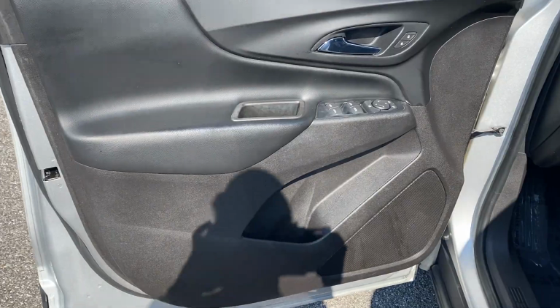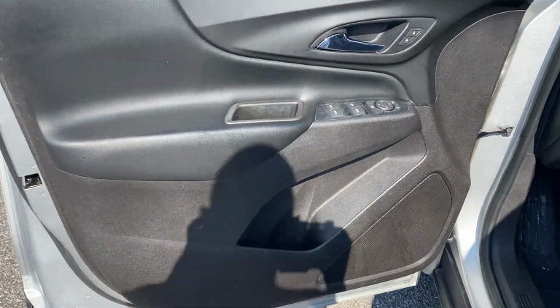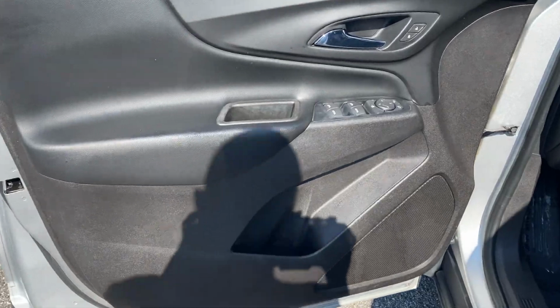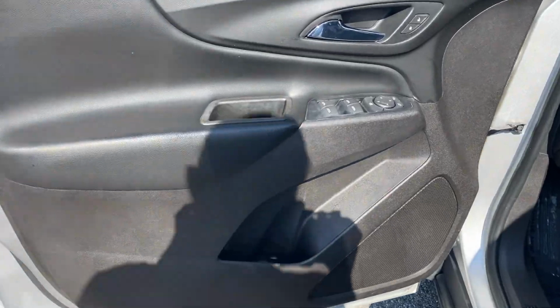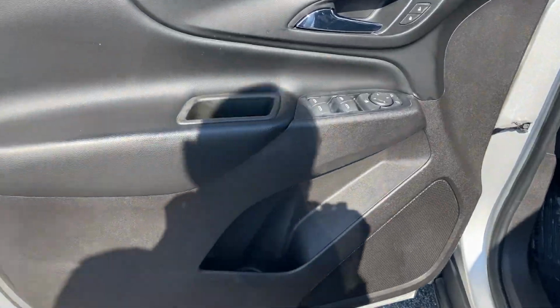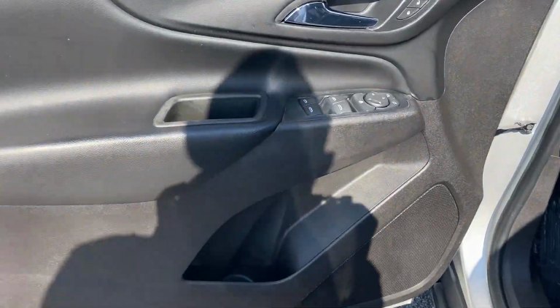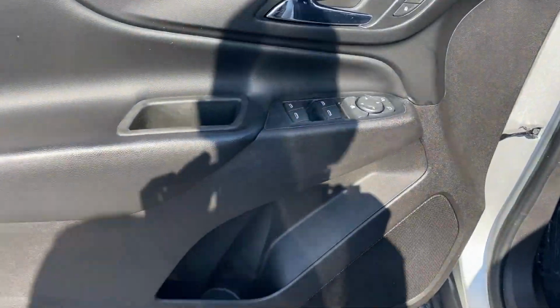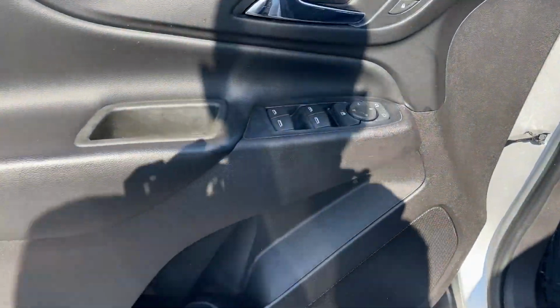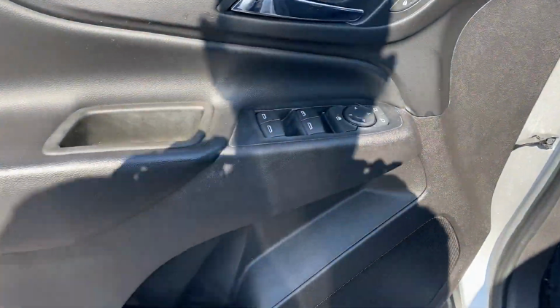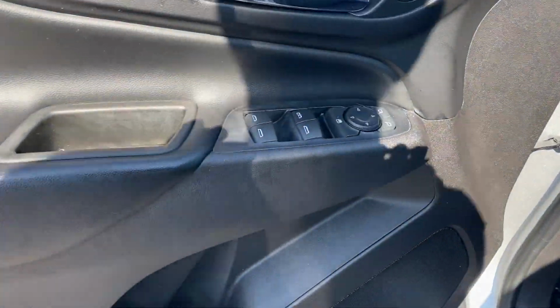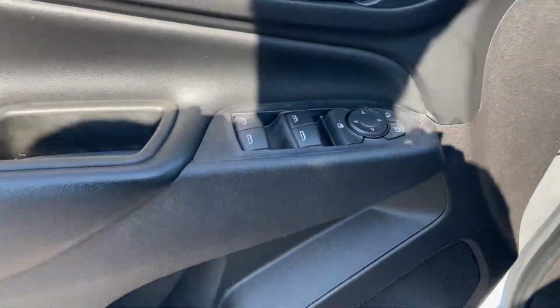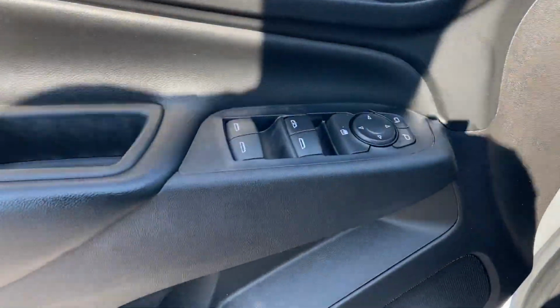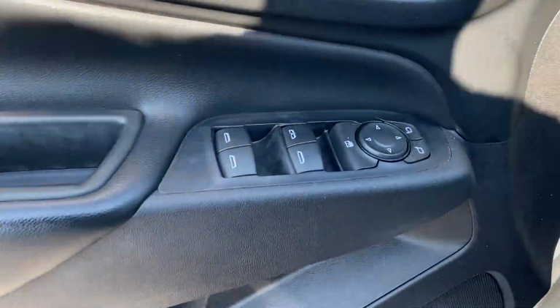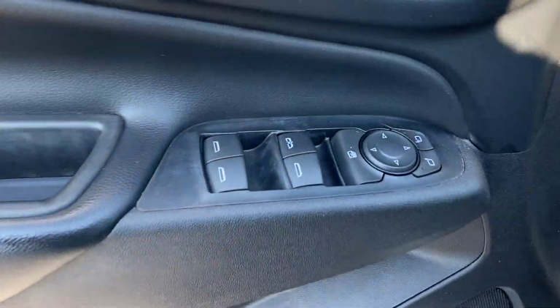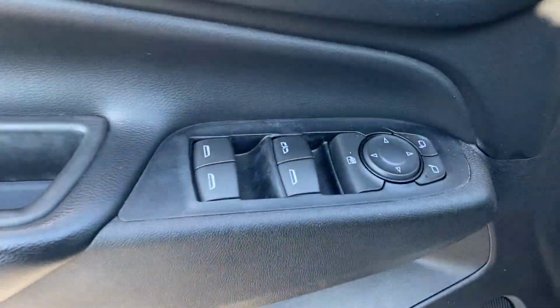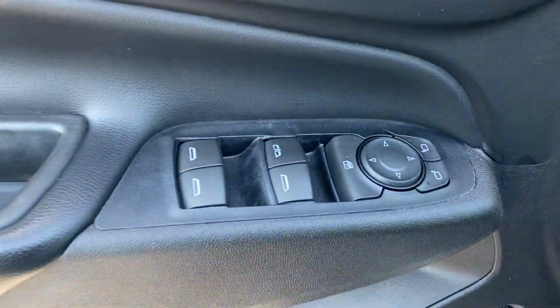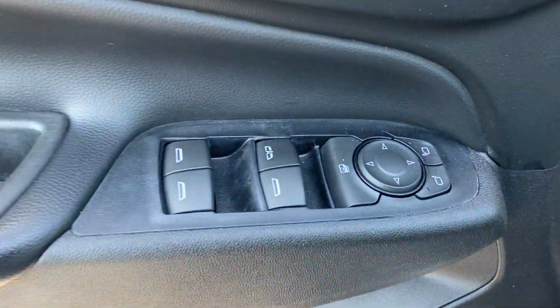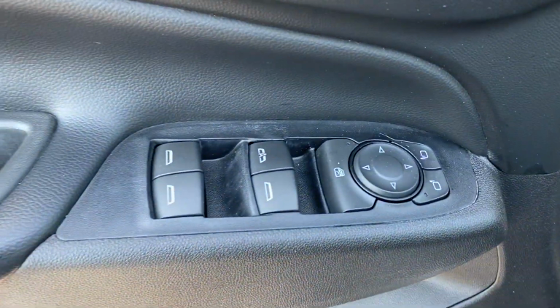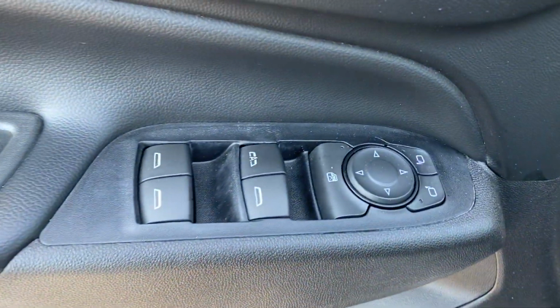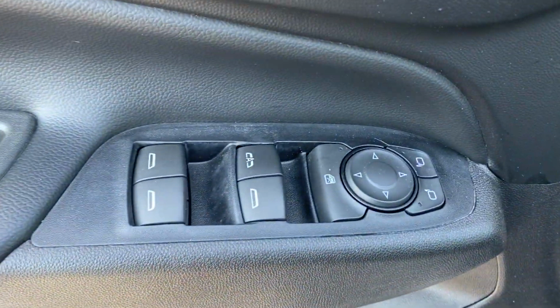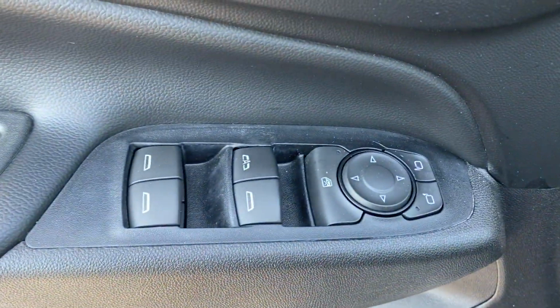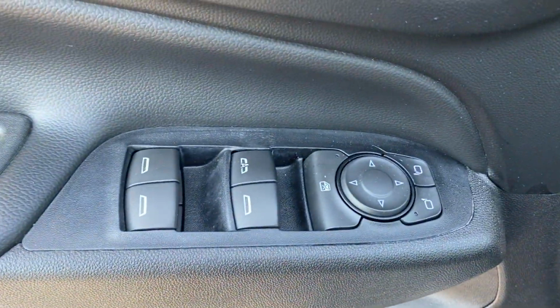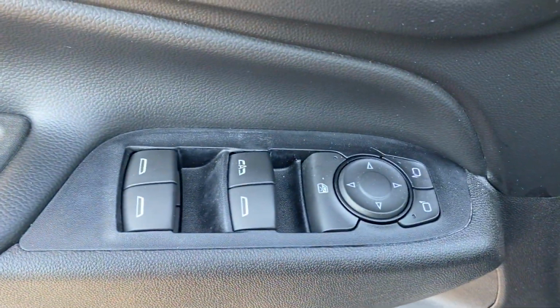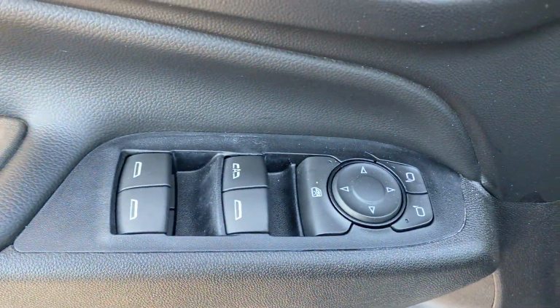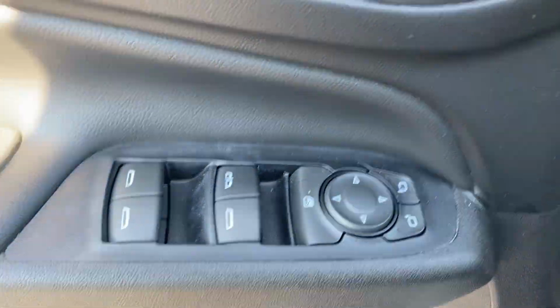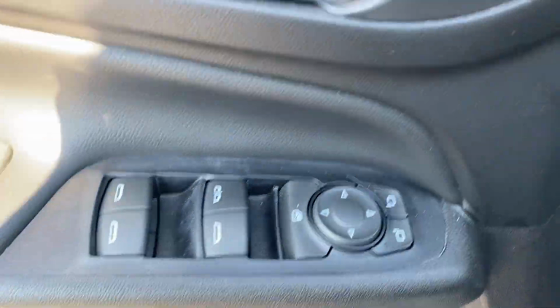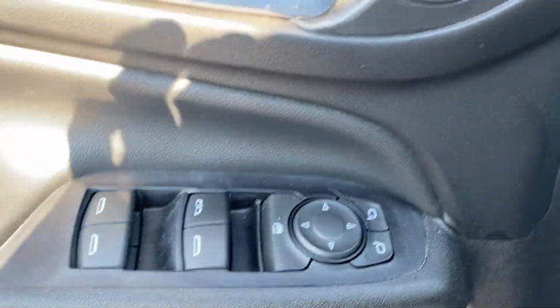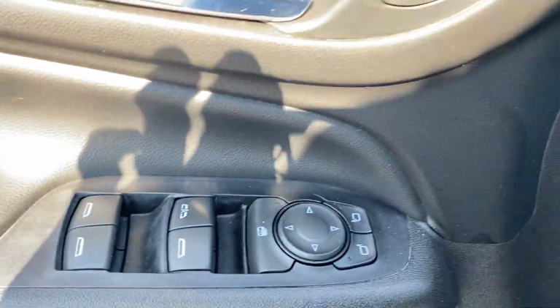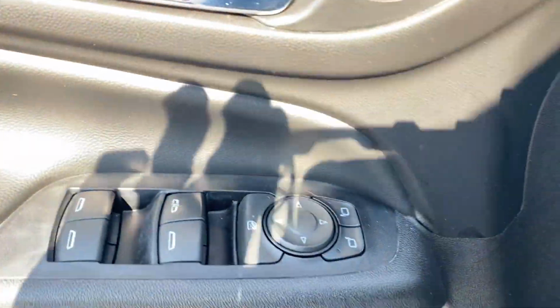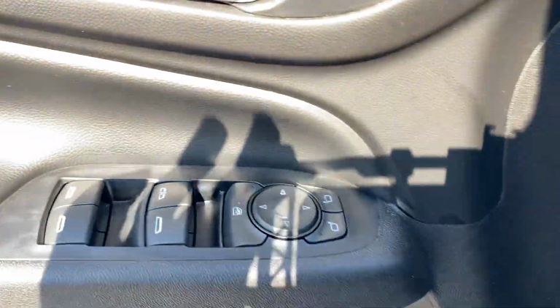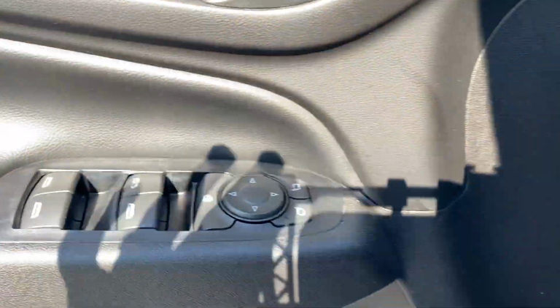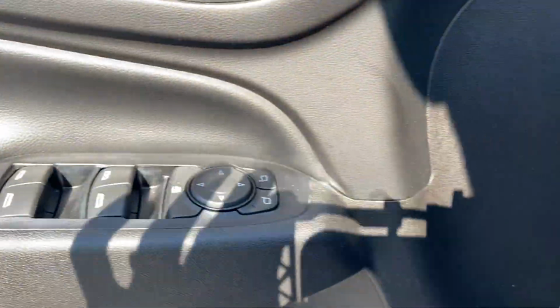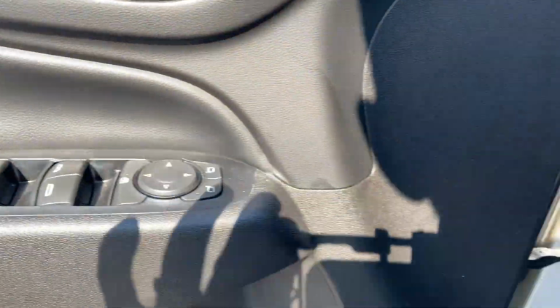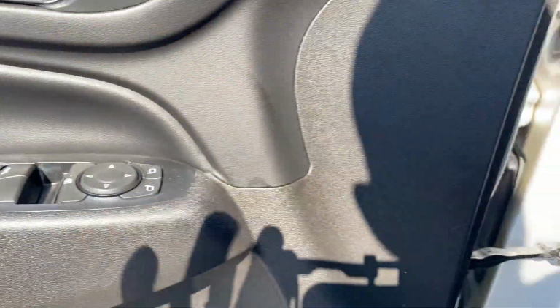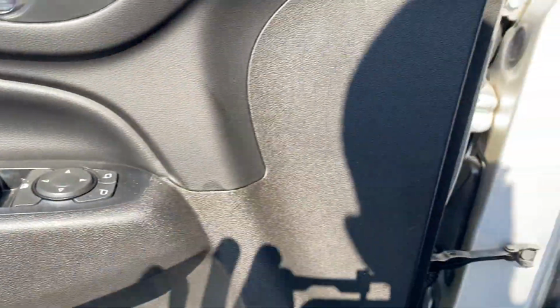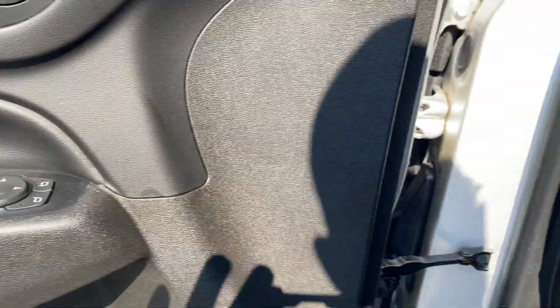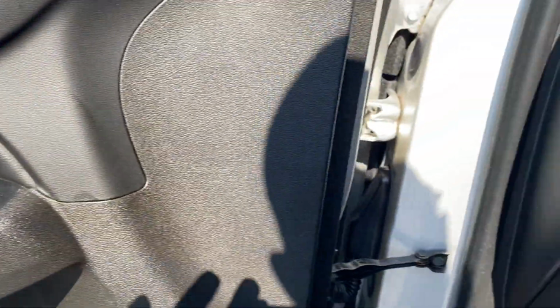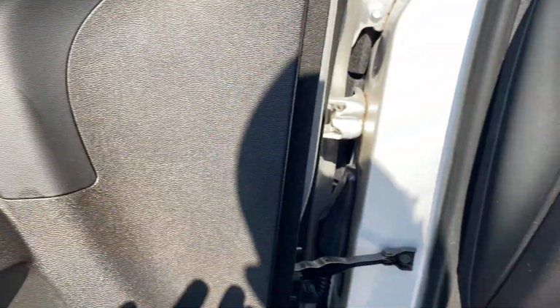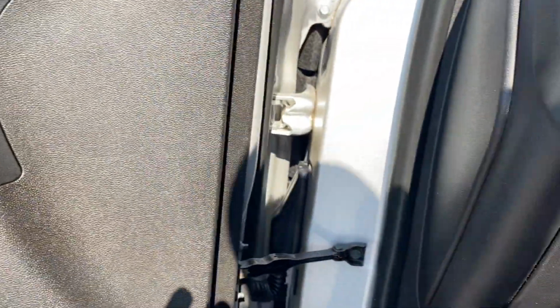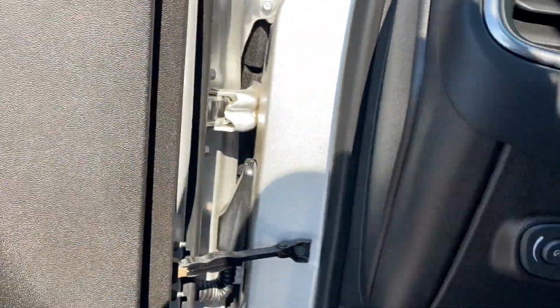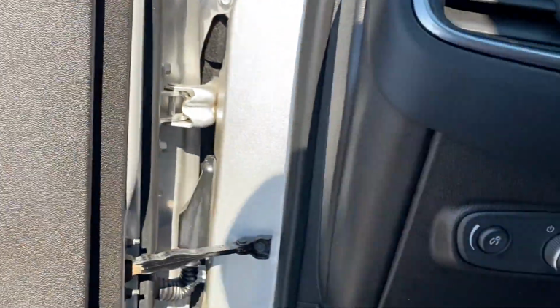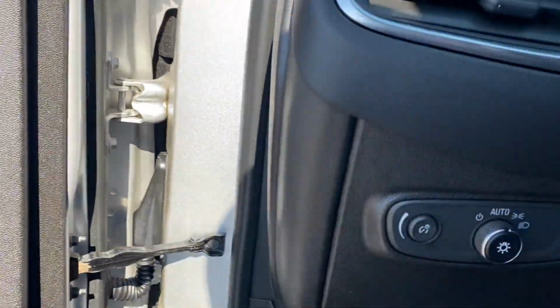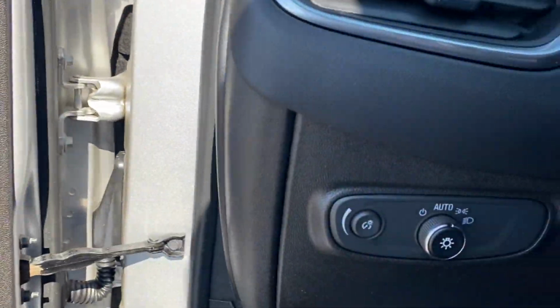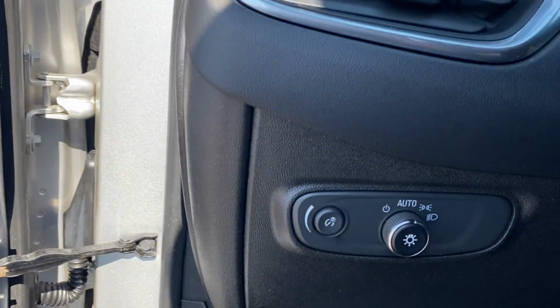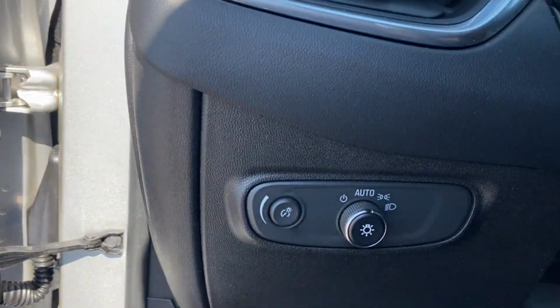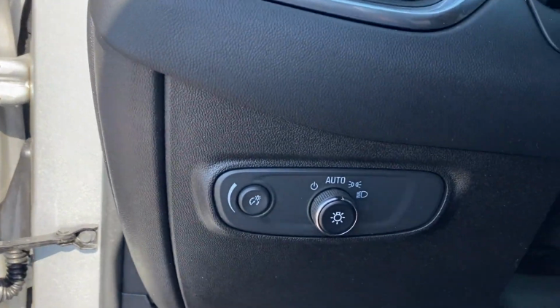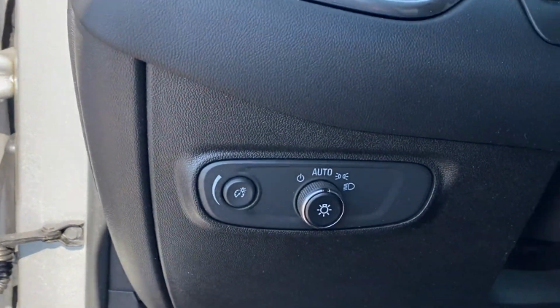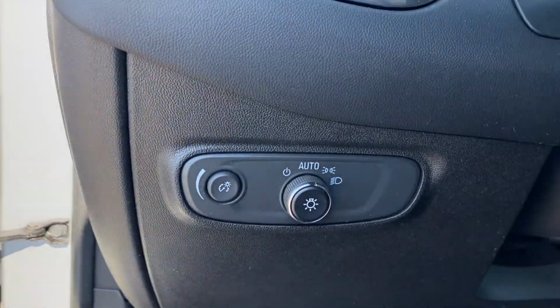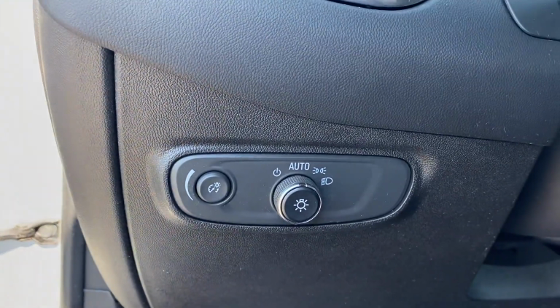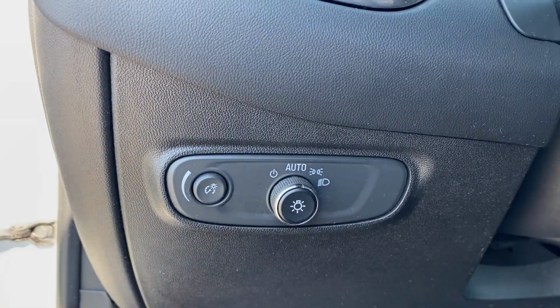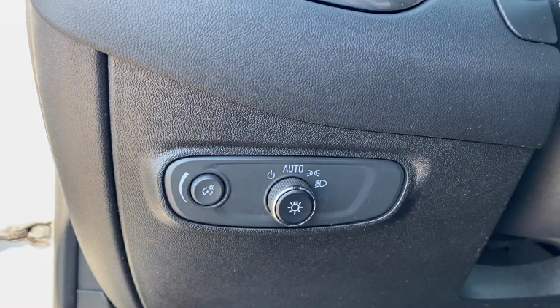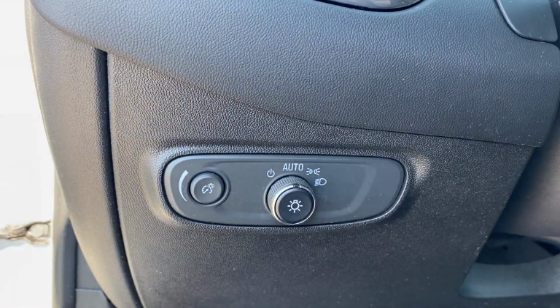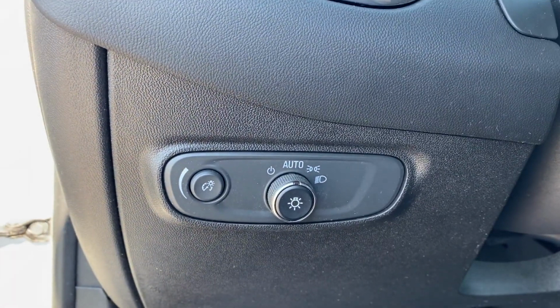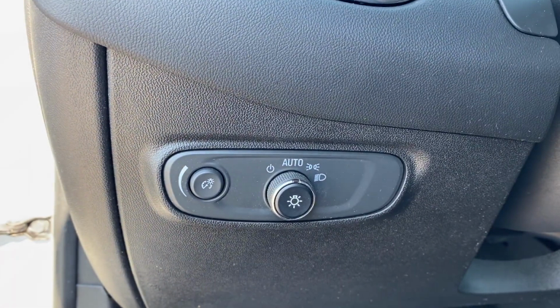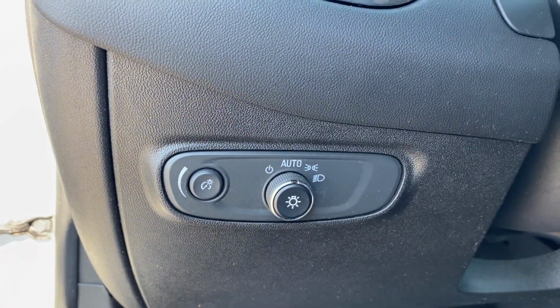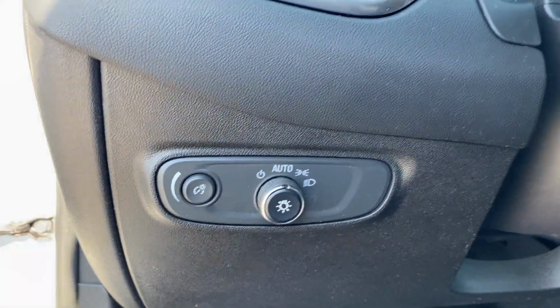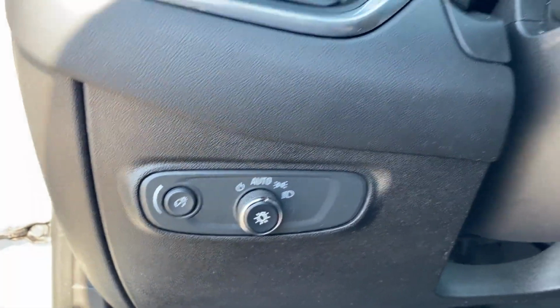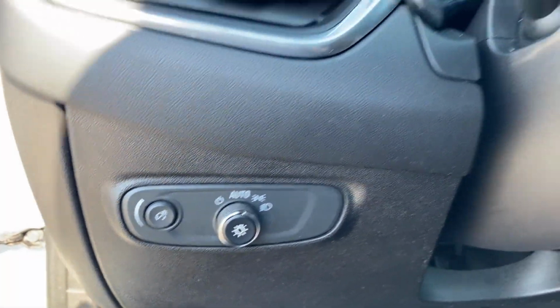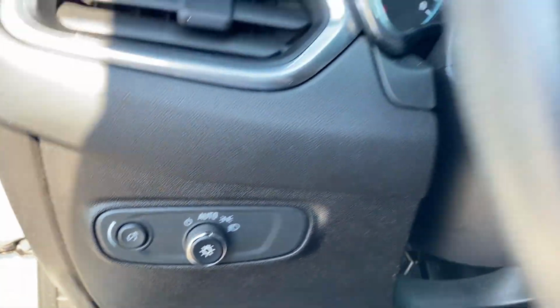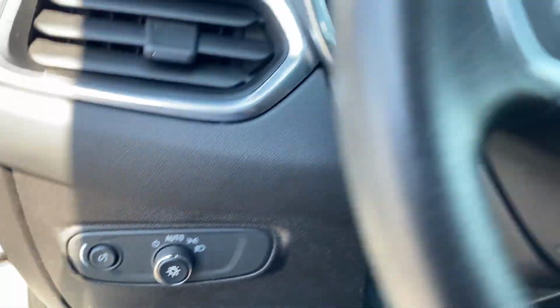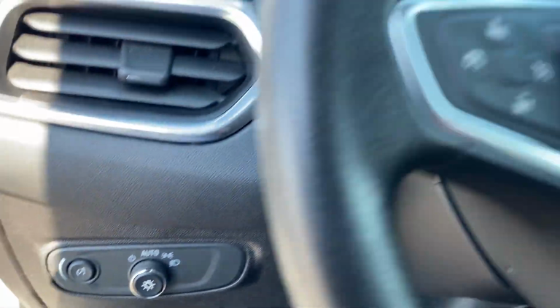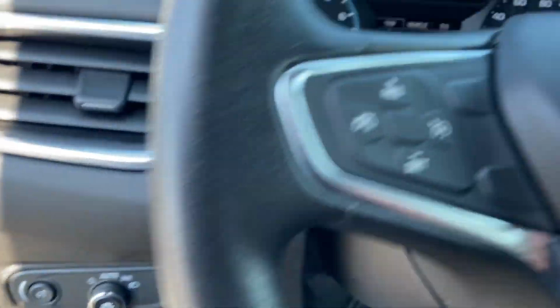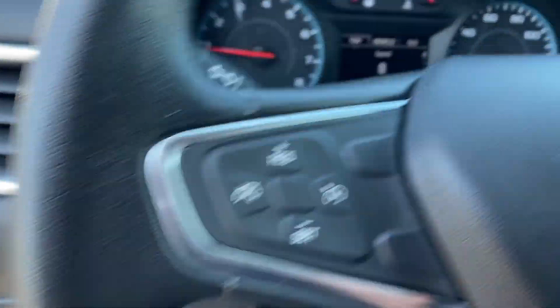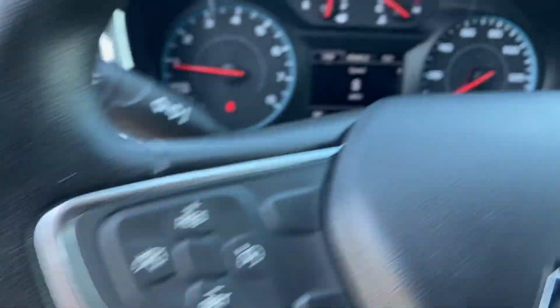Bluetooth, keyless start, power outlet, keyless entry, front bucket seats, and steering wheel audio controls.